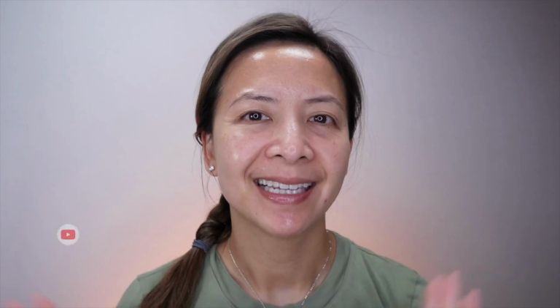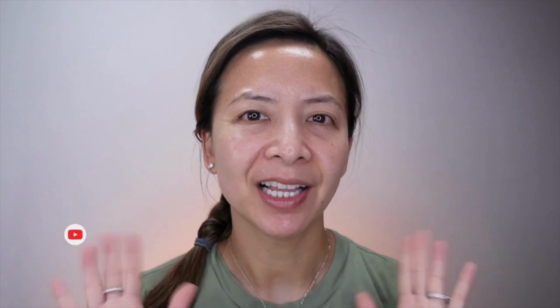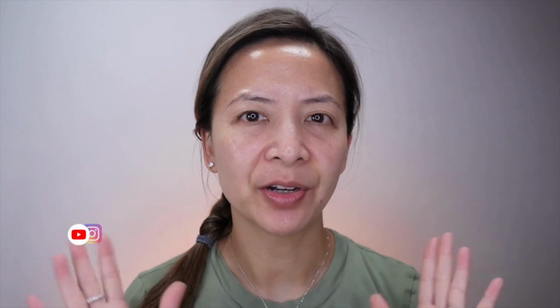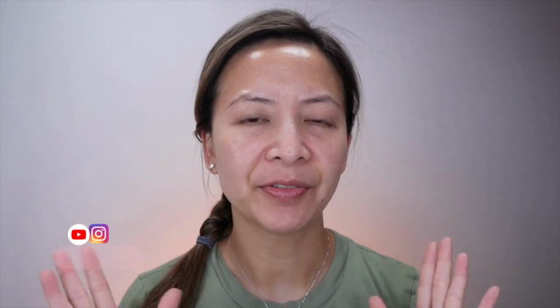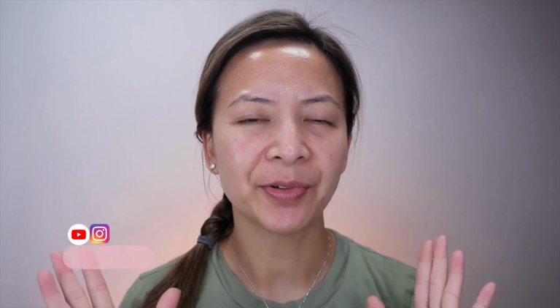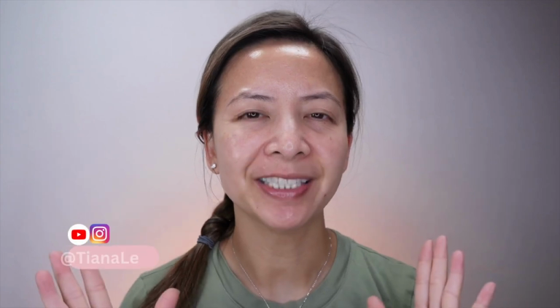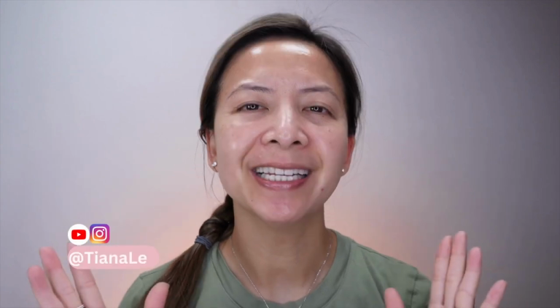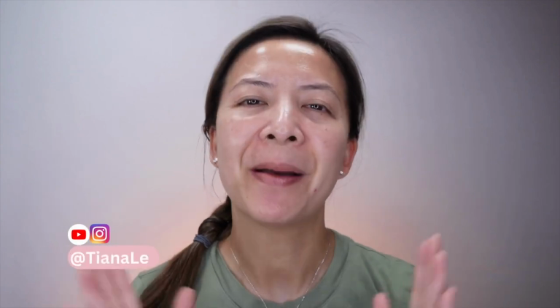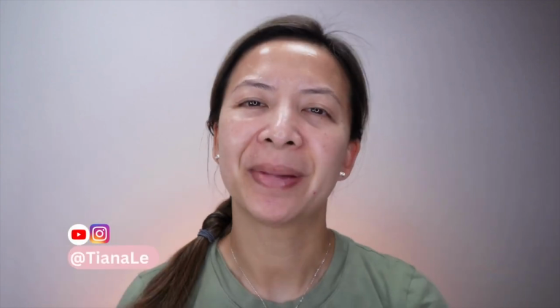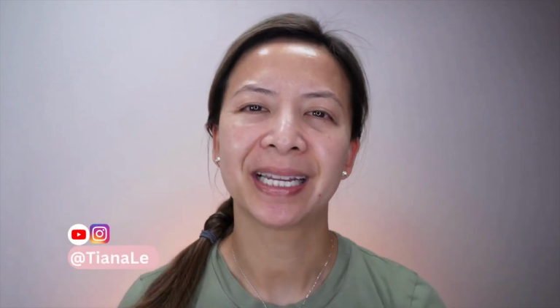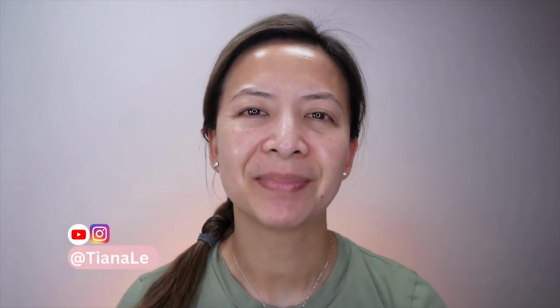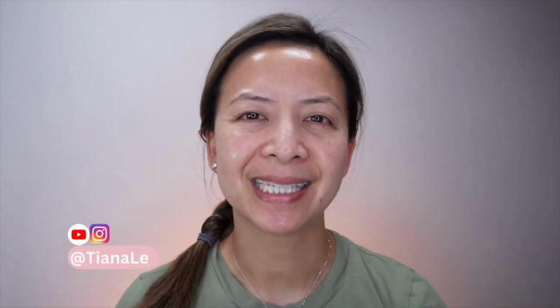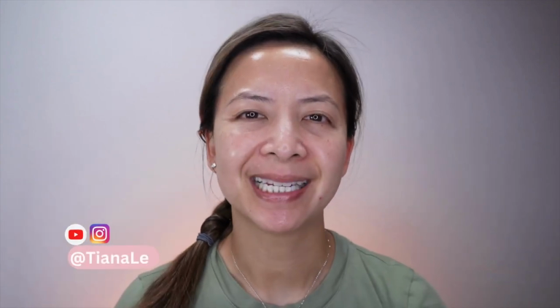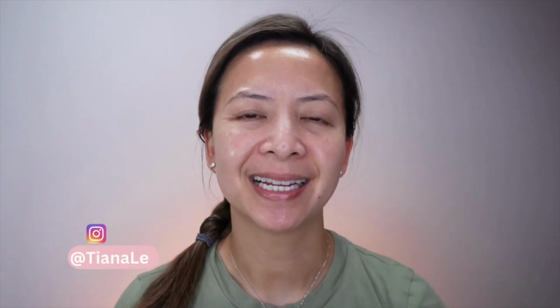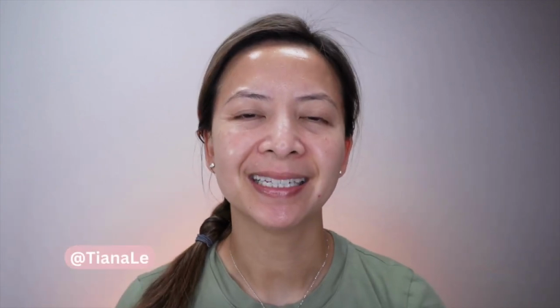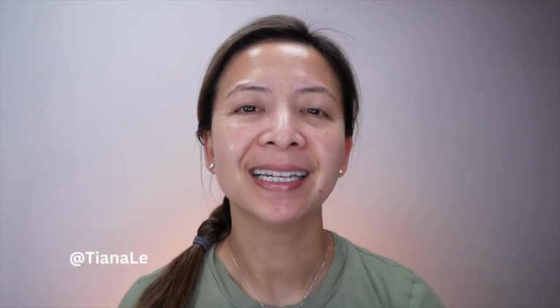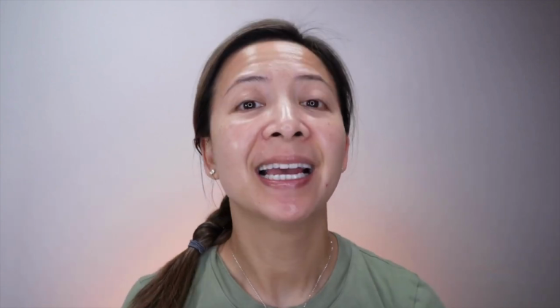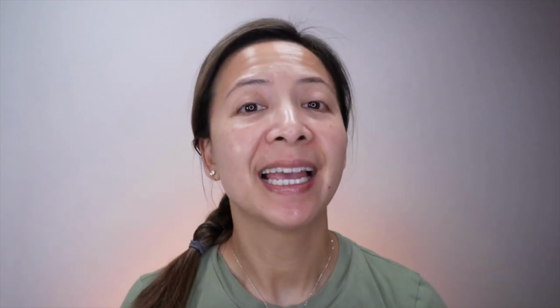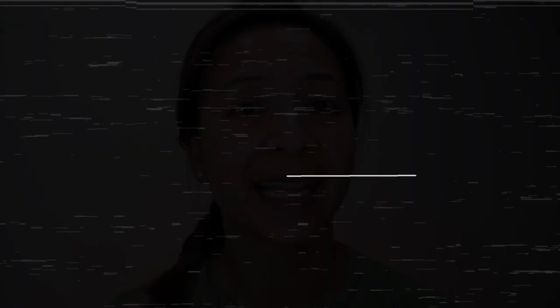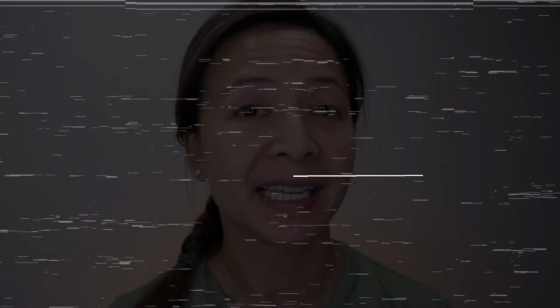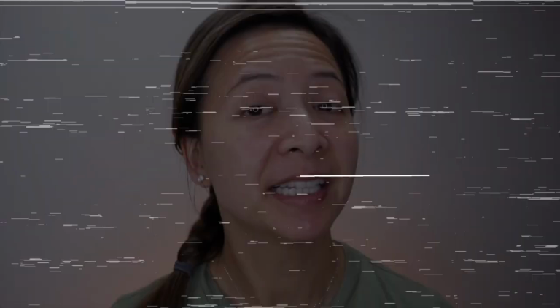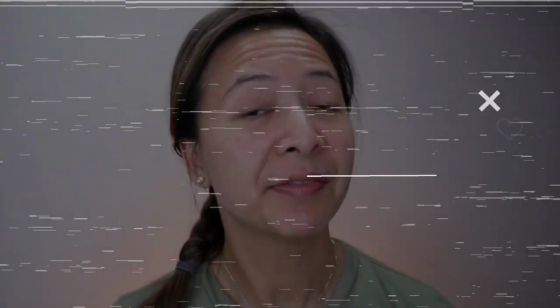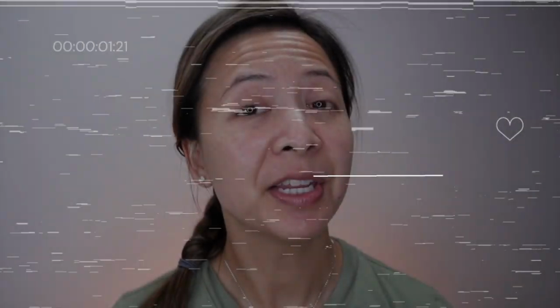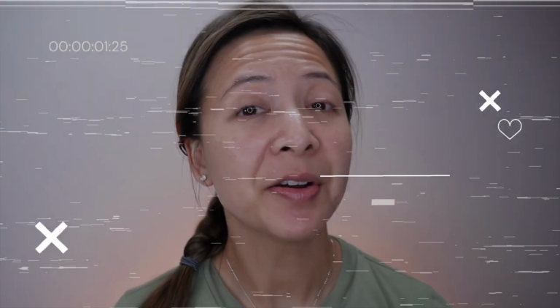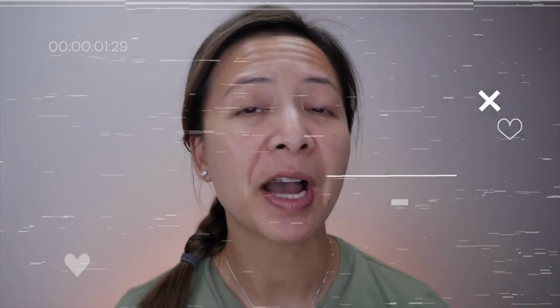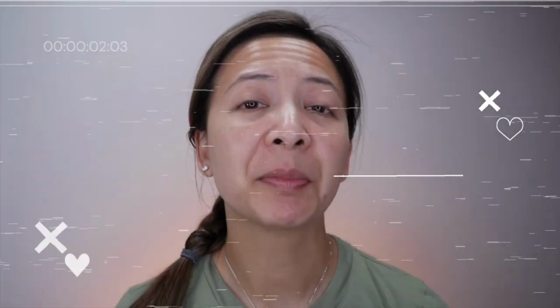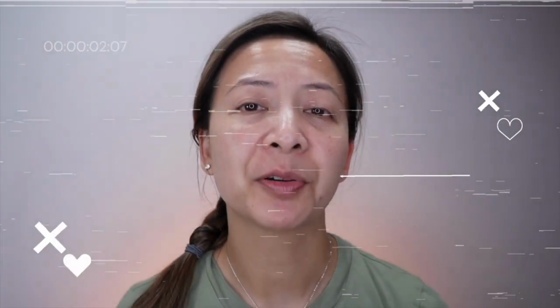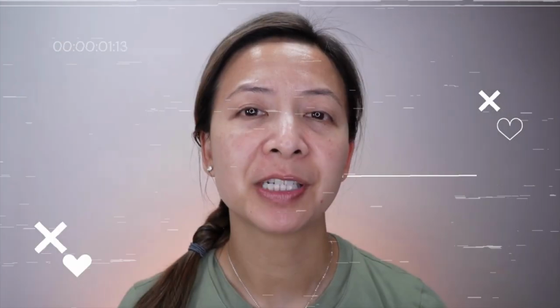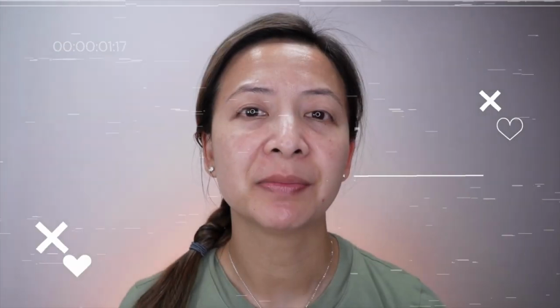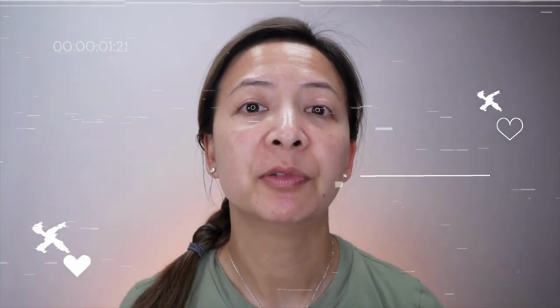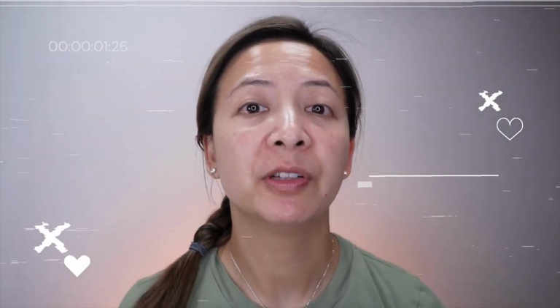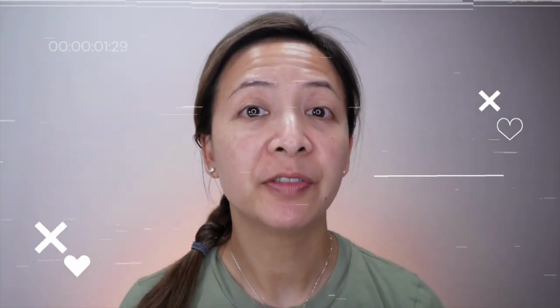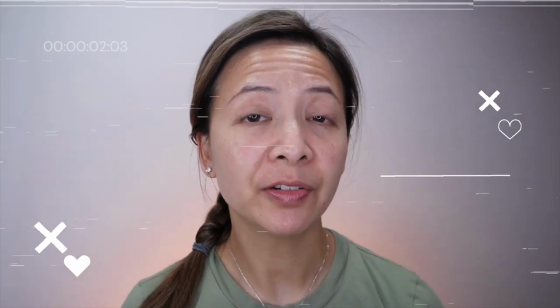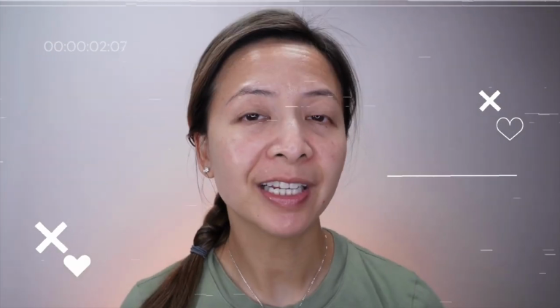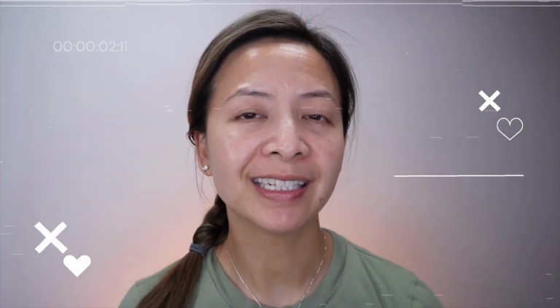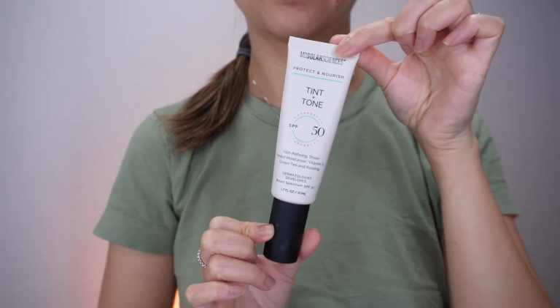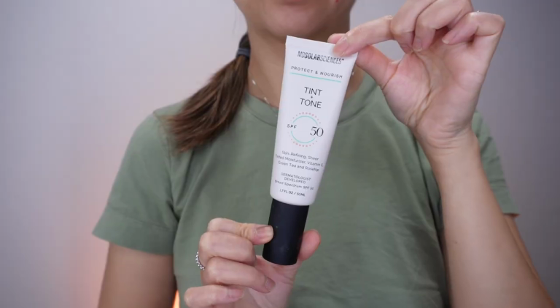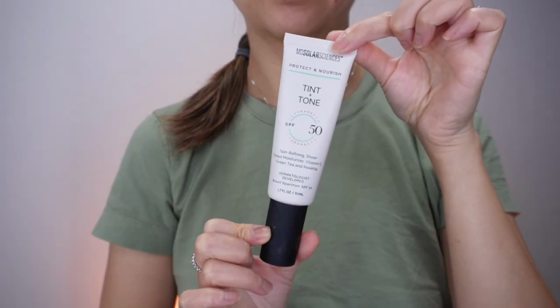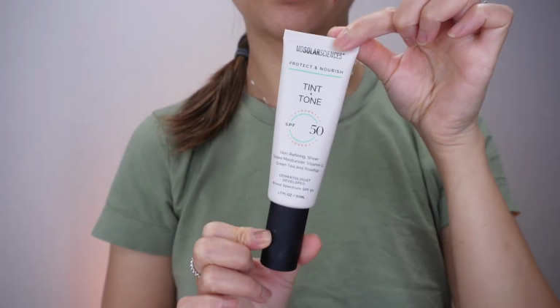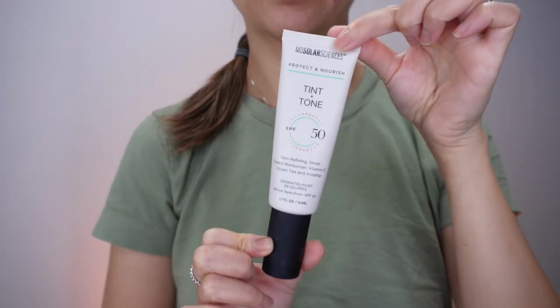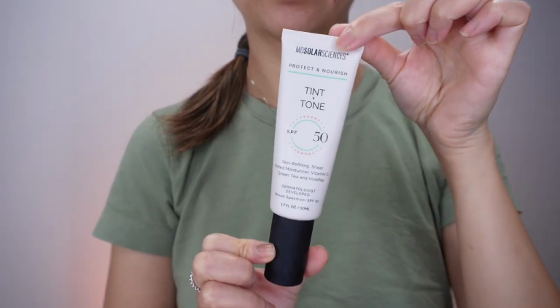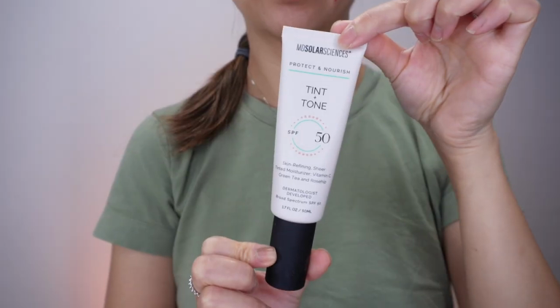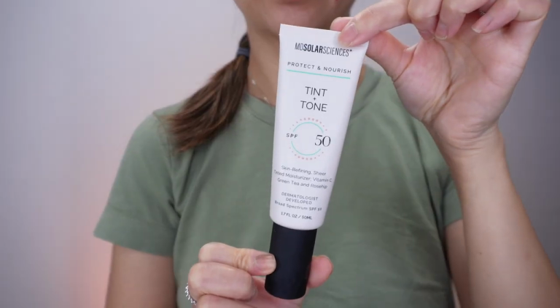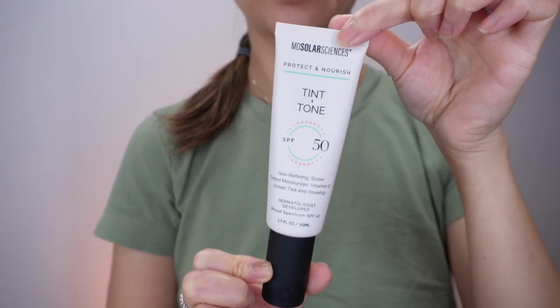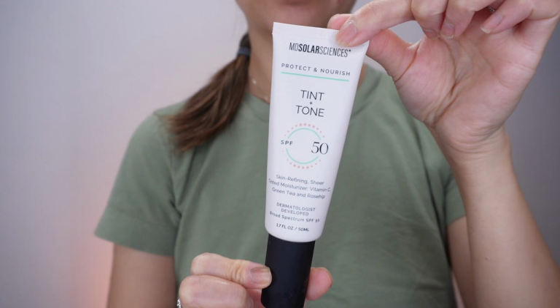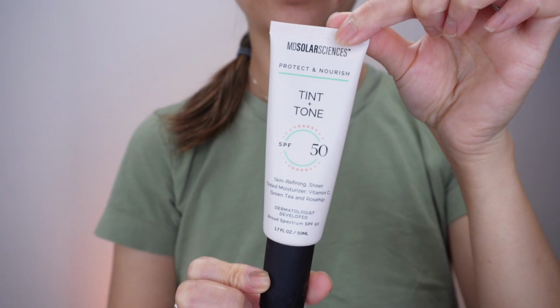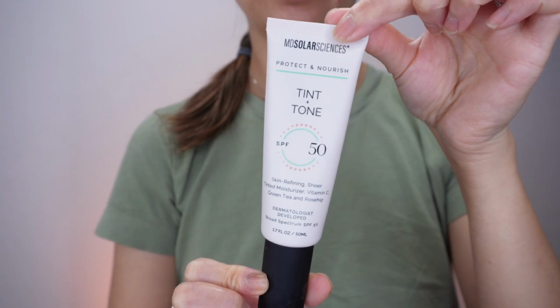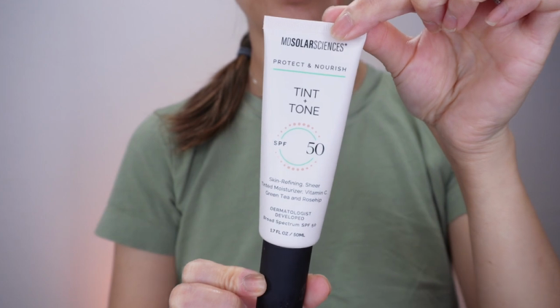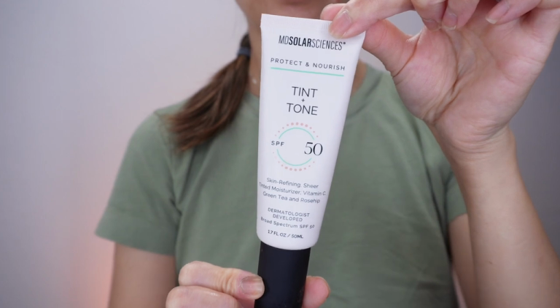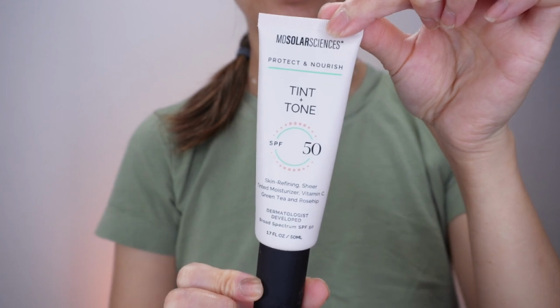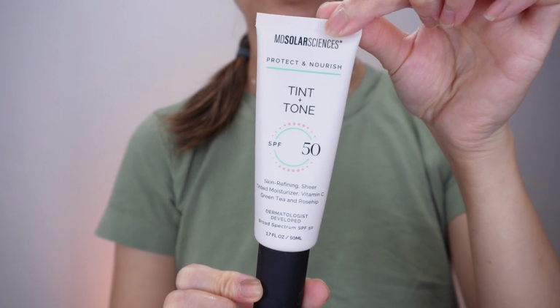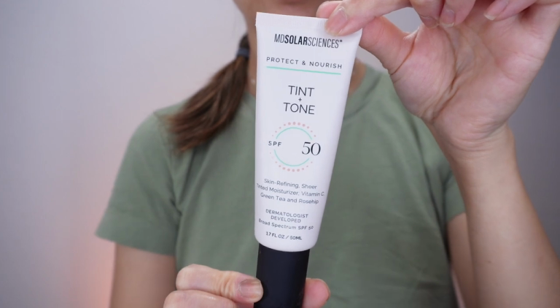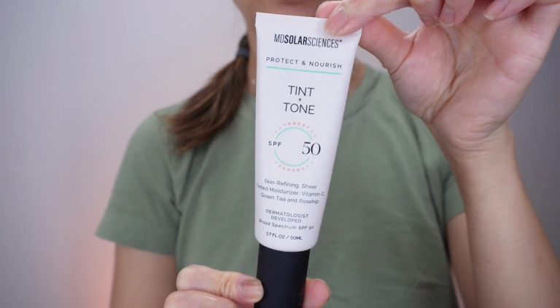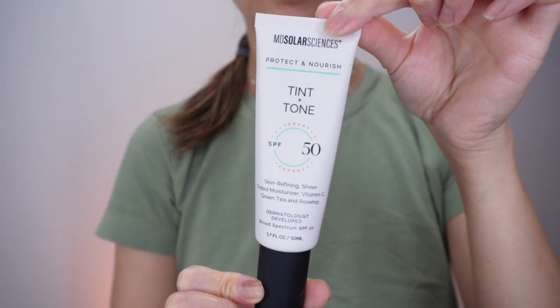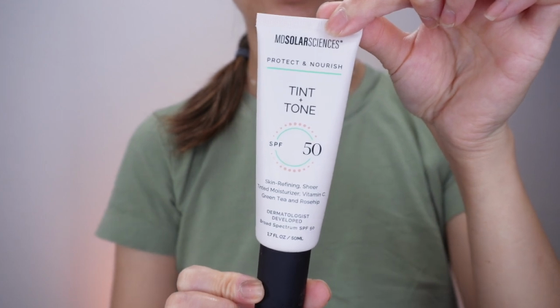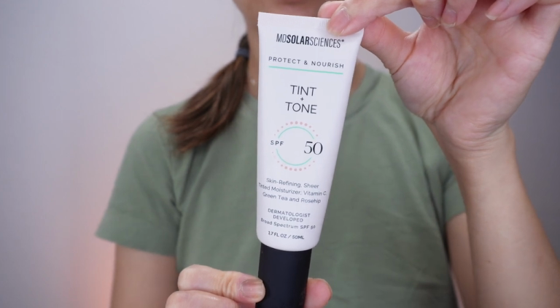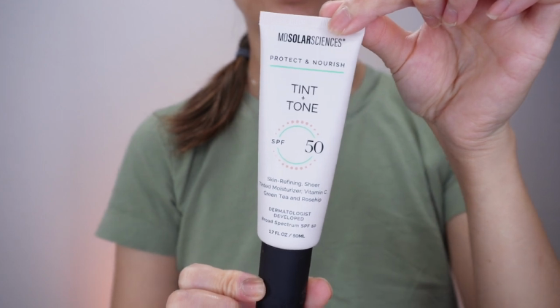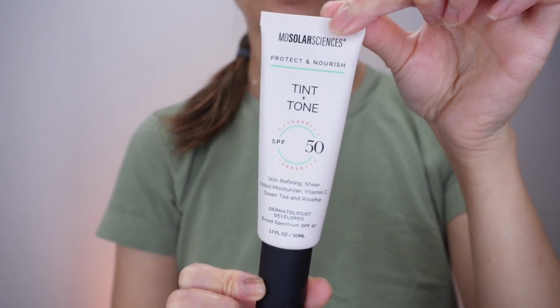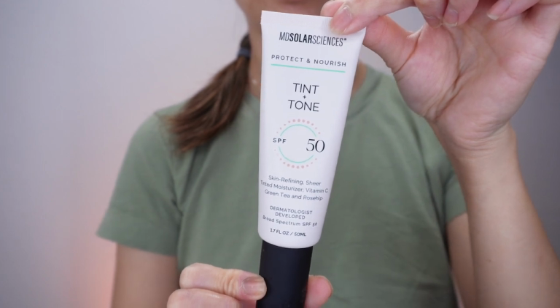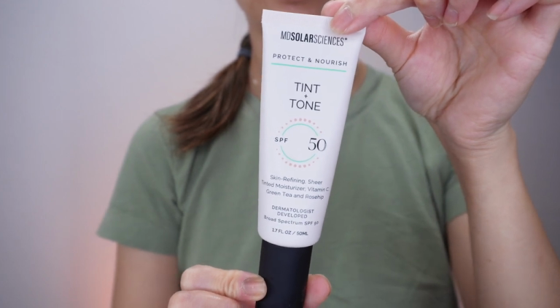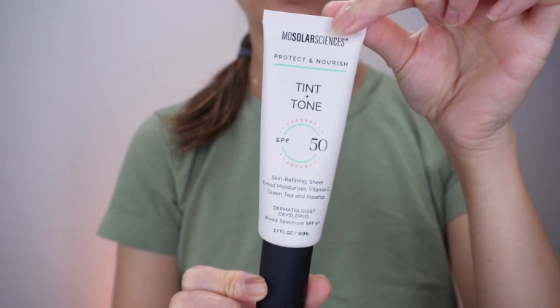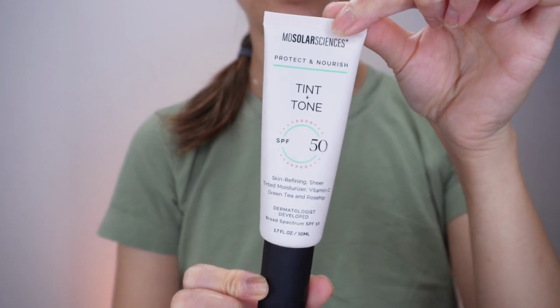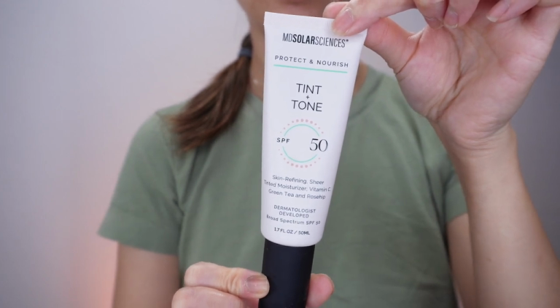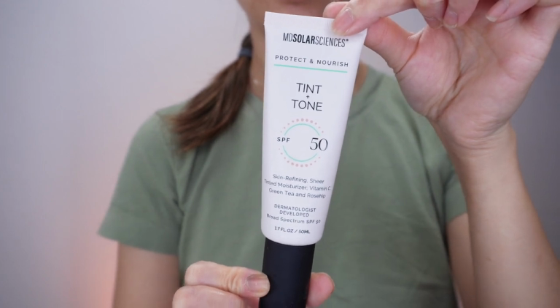Hello everyone, my name is Tiana and in this video I'm going to be reviewing the MD Solar Sciences Tint and Tone SPF 50.